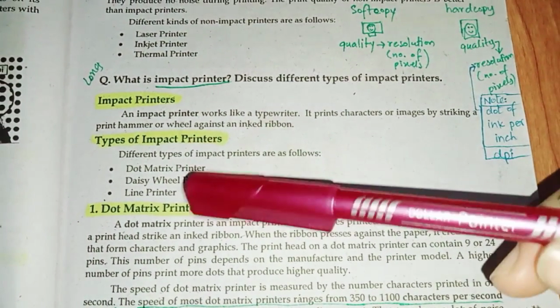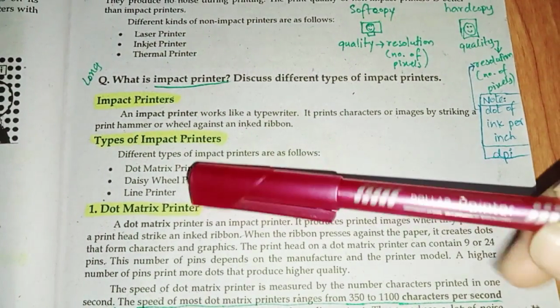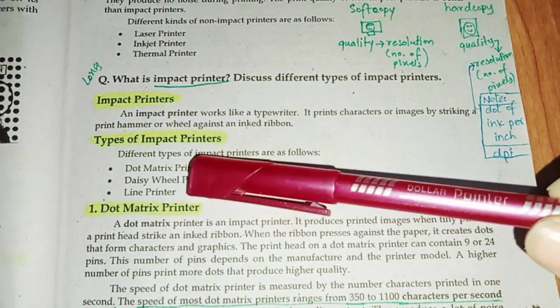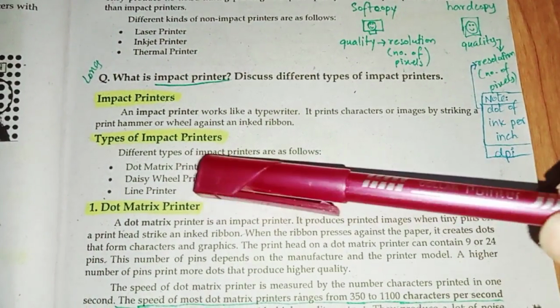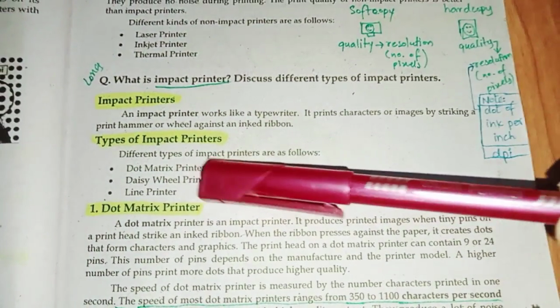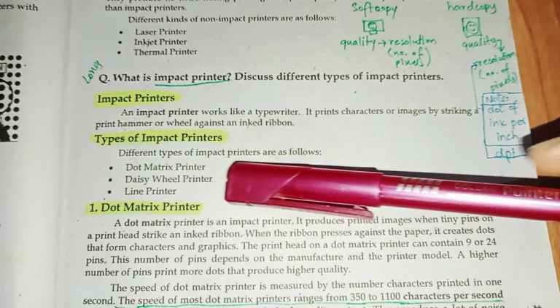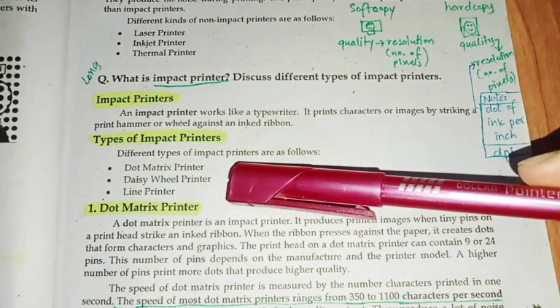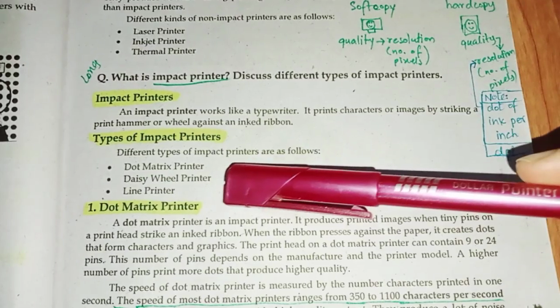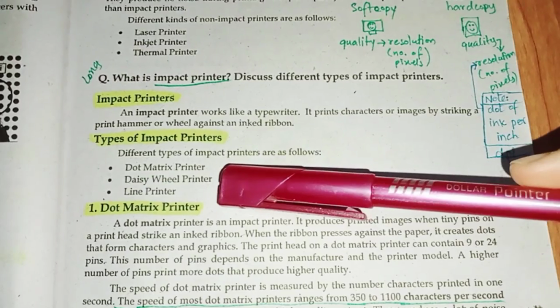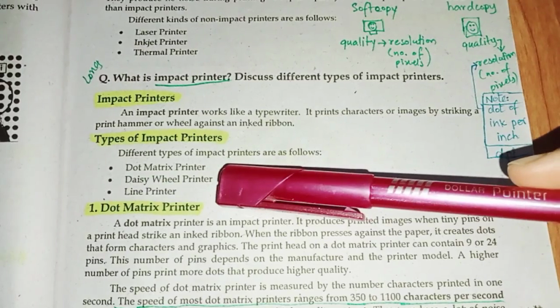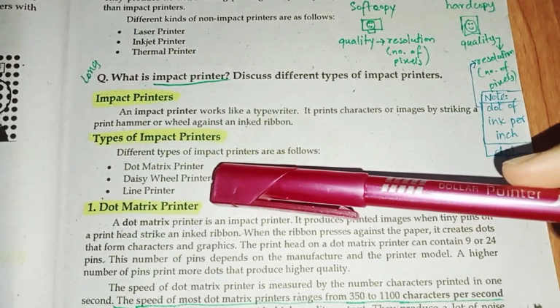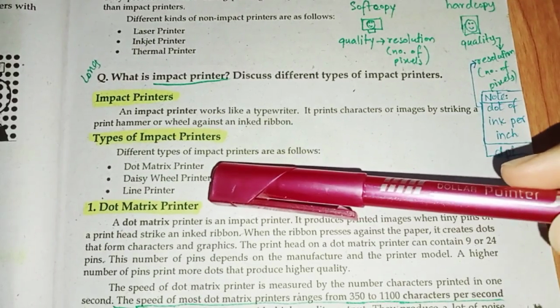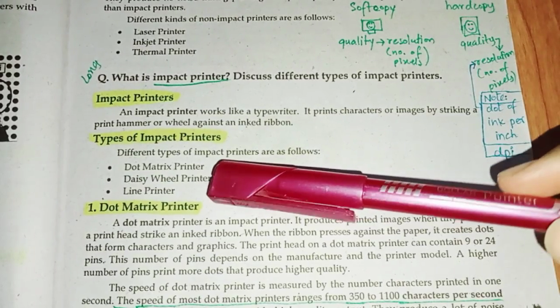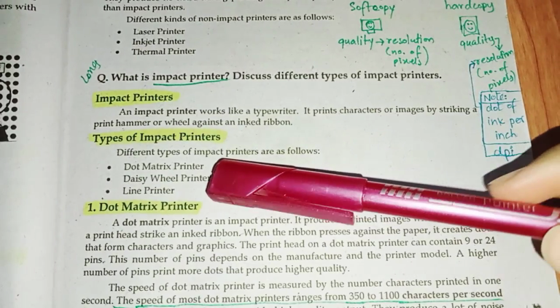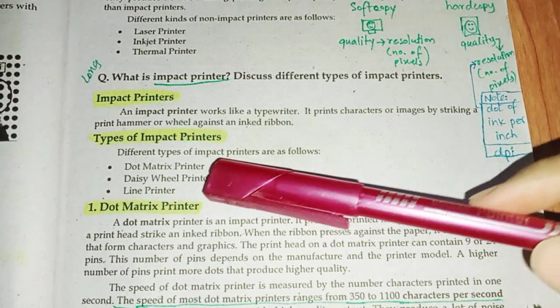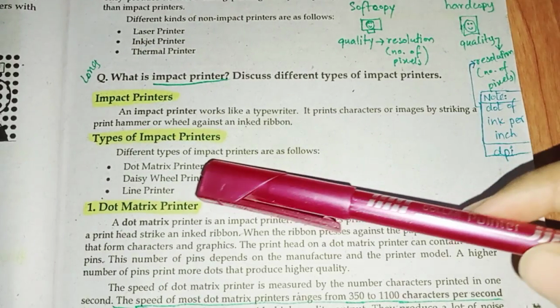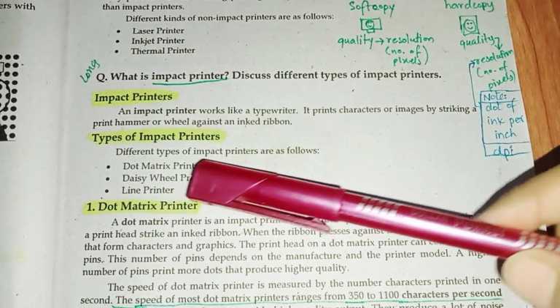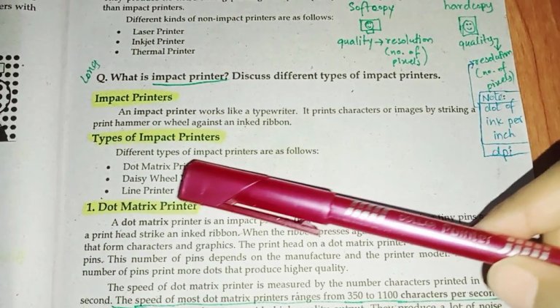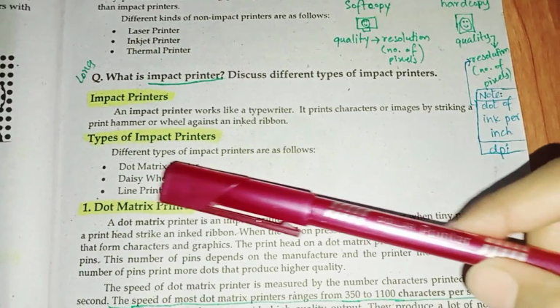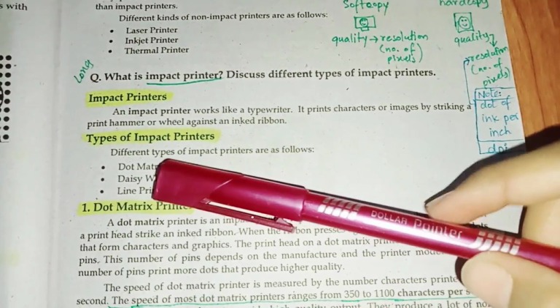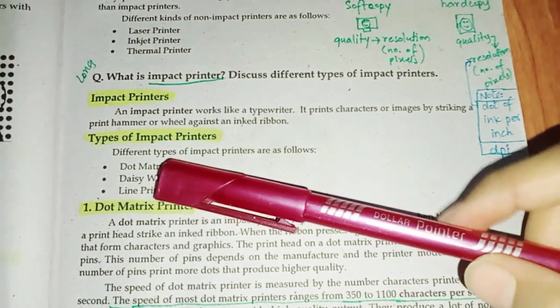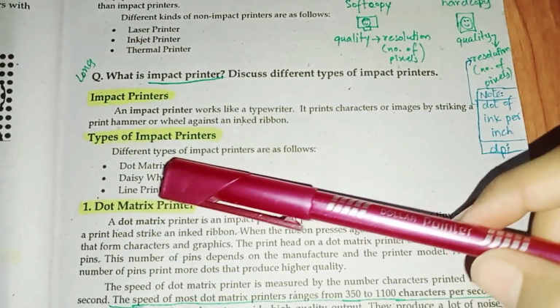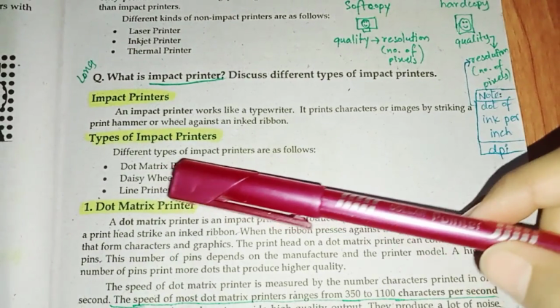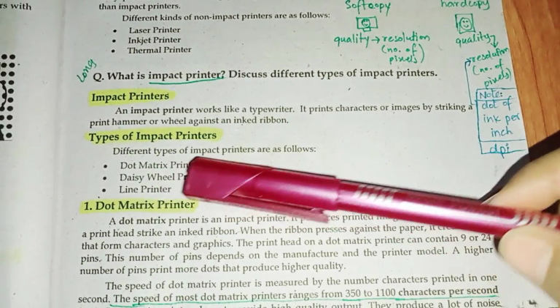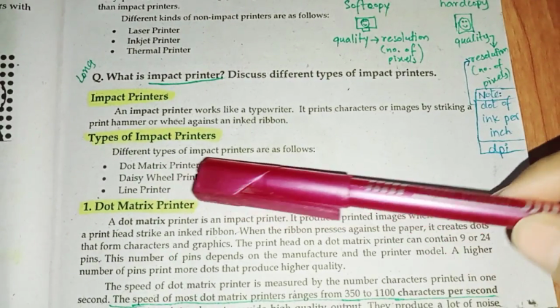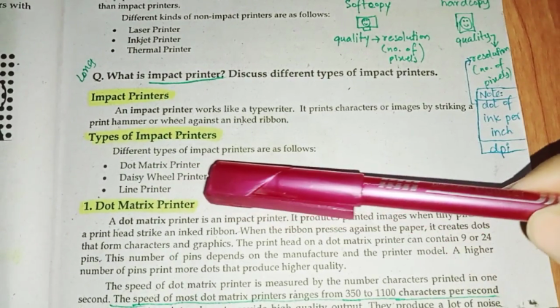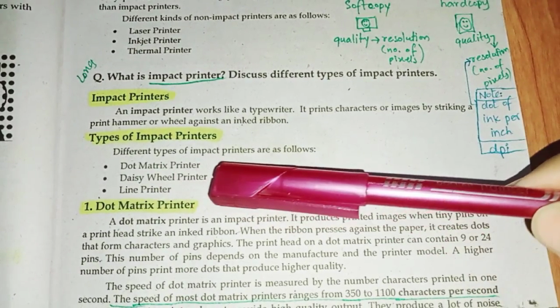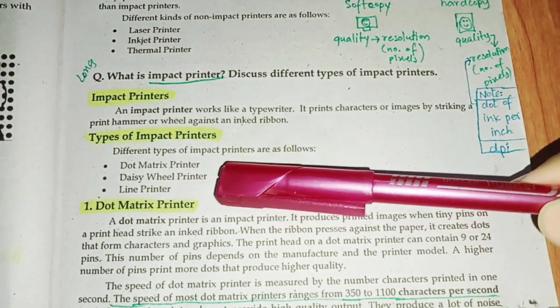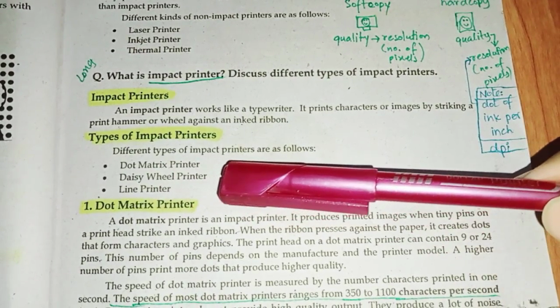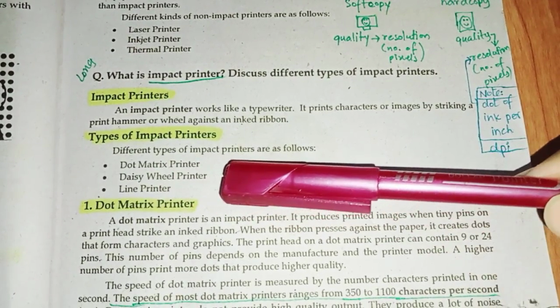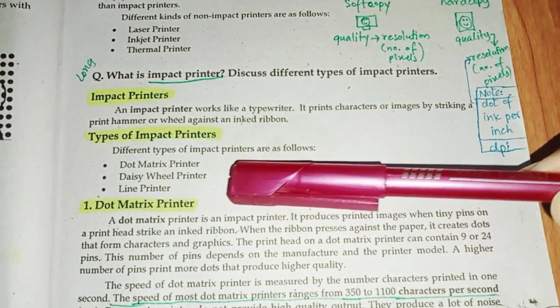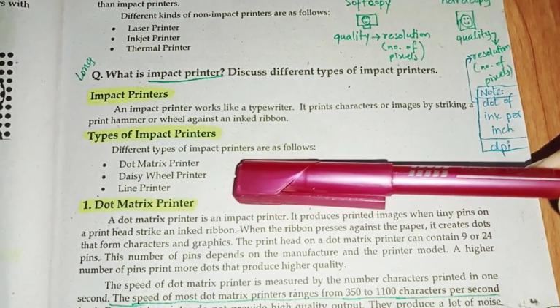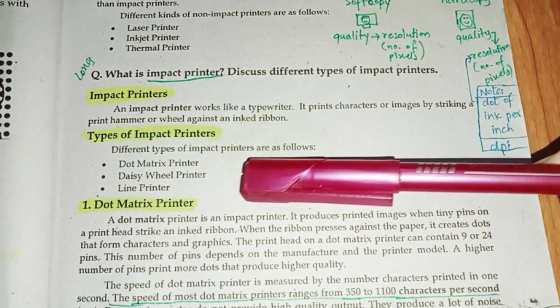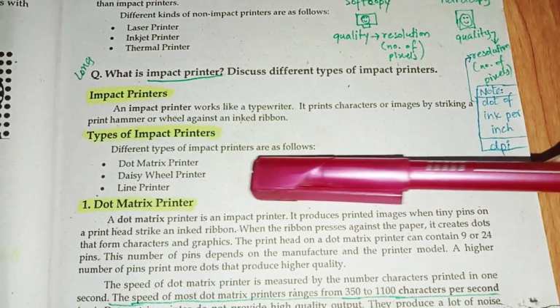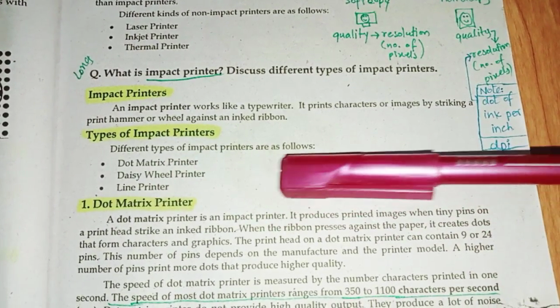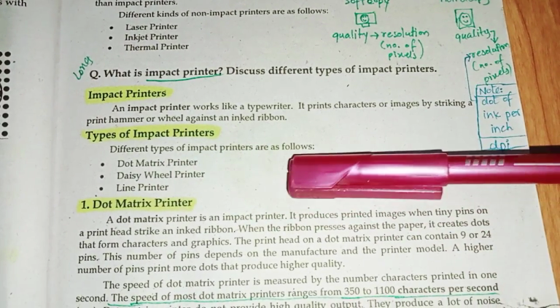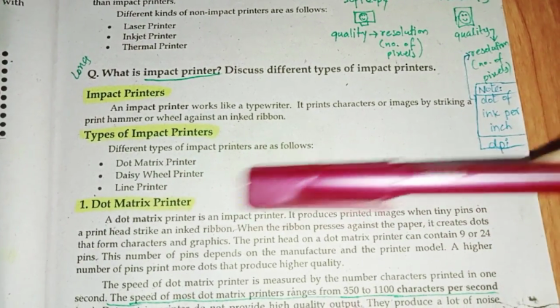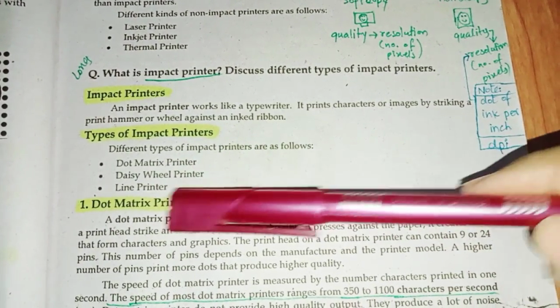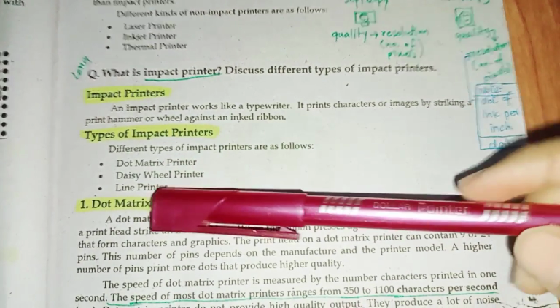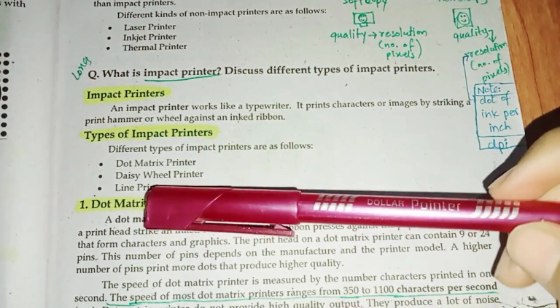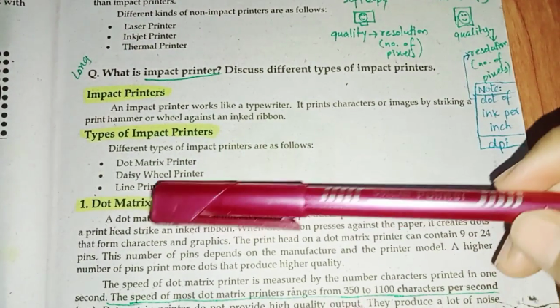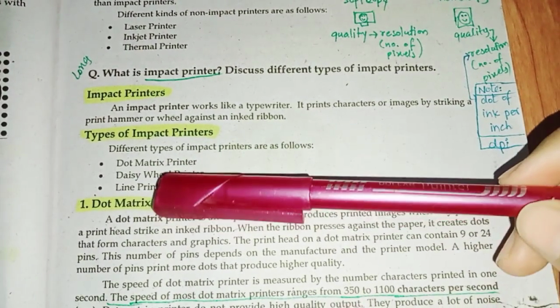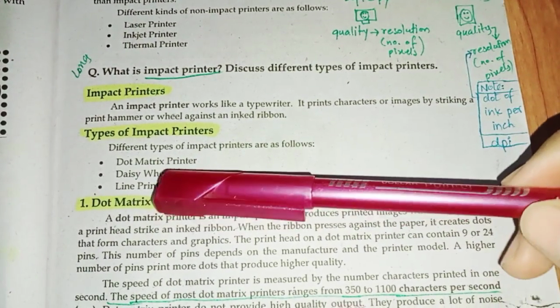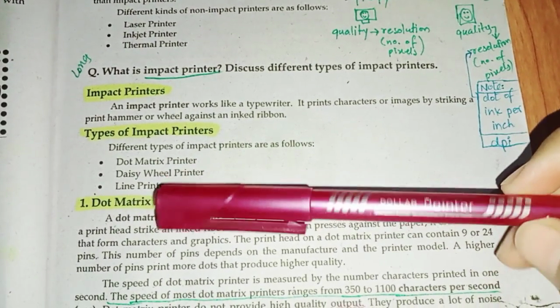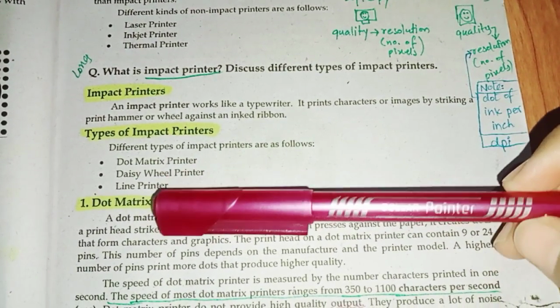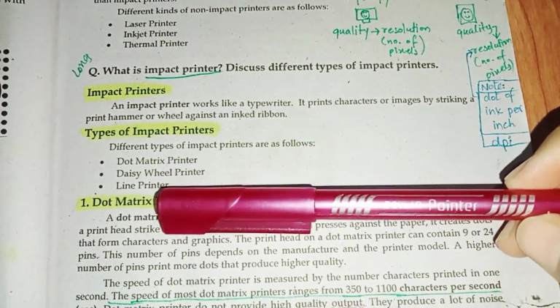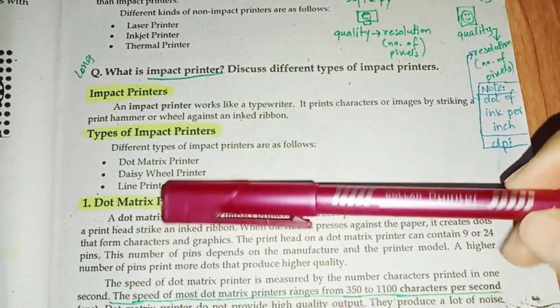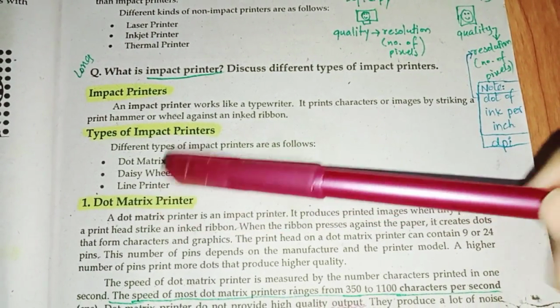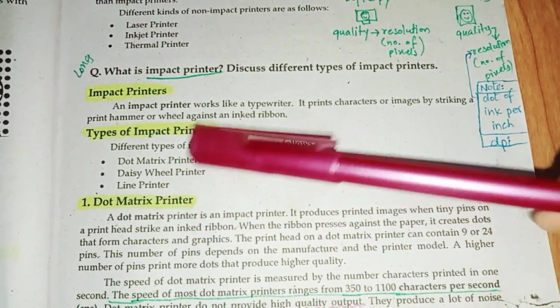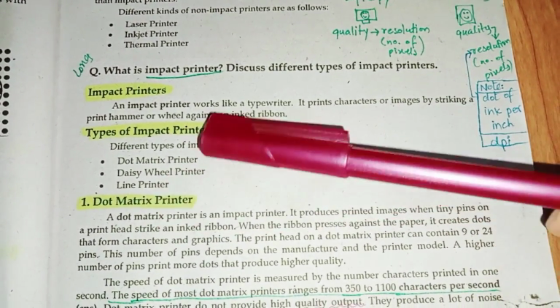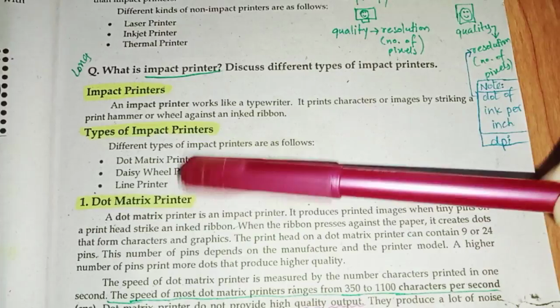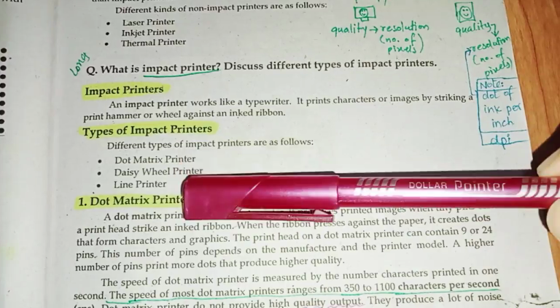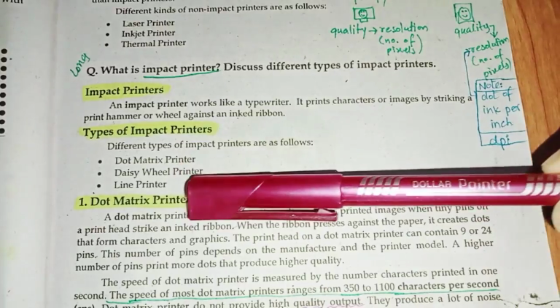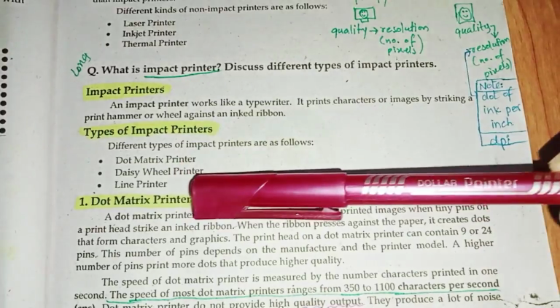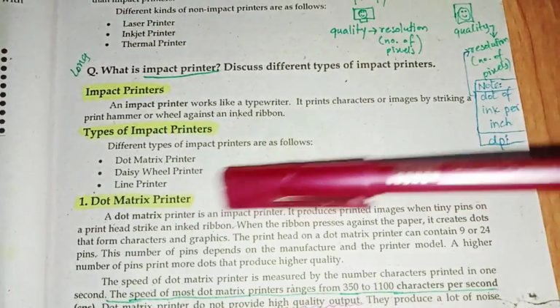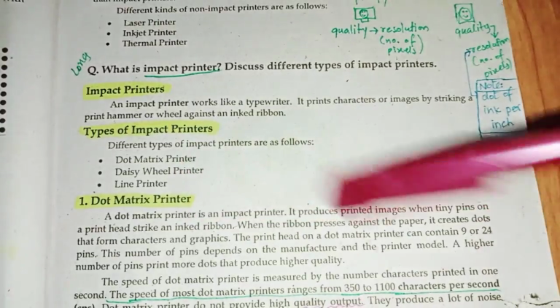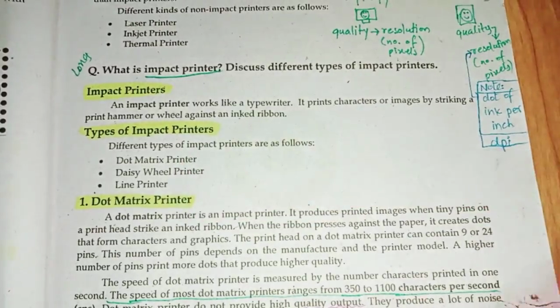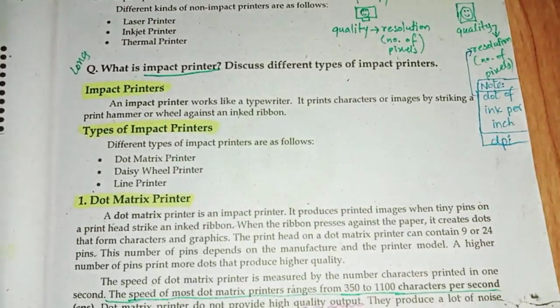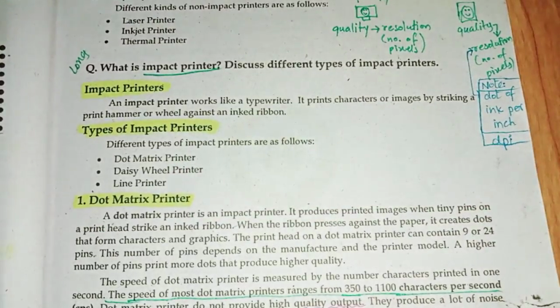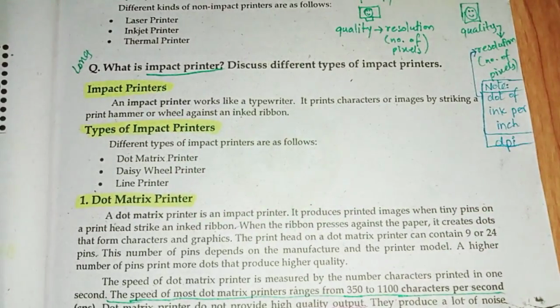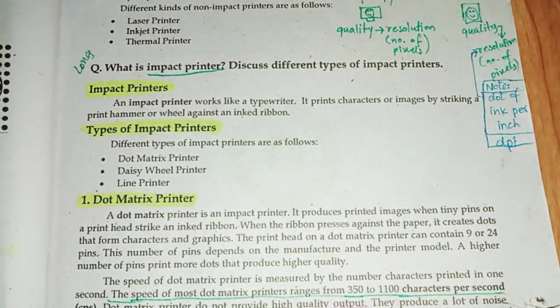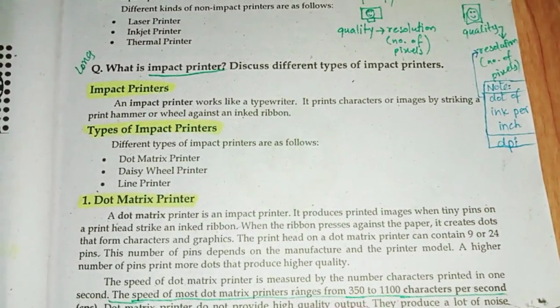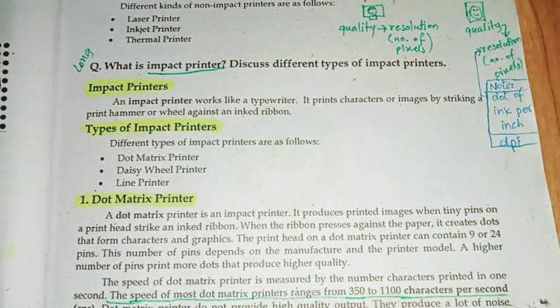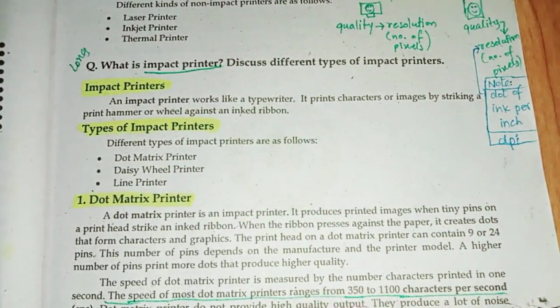Types of impact printers. Different types of impact printers are as follows: dot matrix, daisy wheel, and line printer.